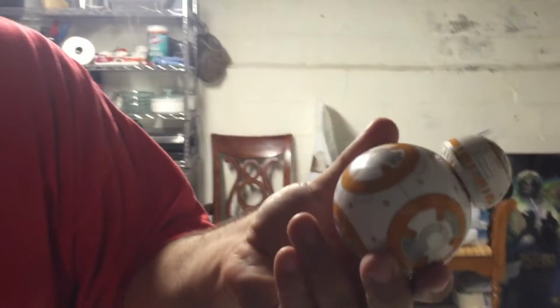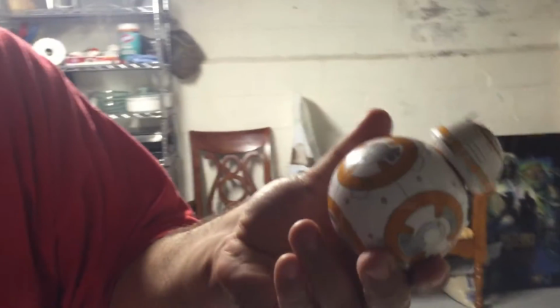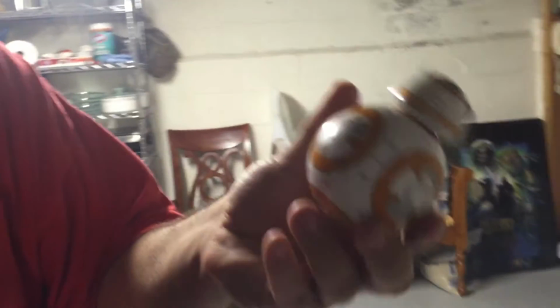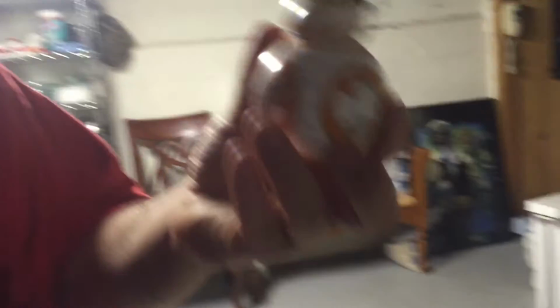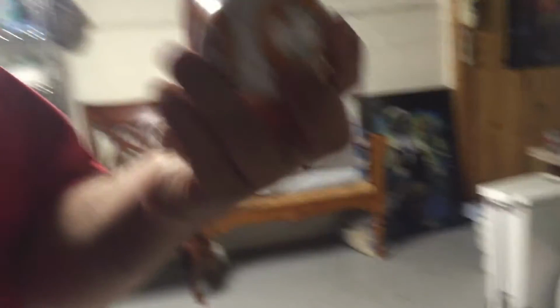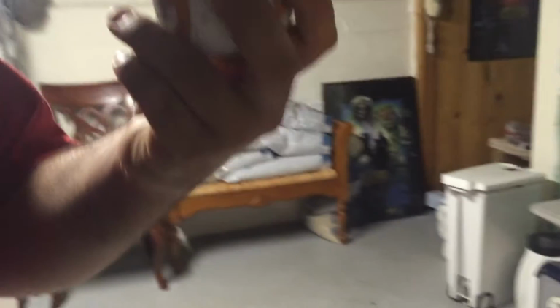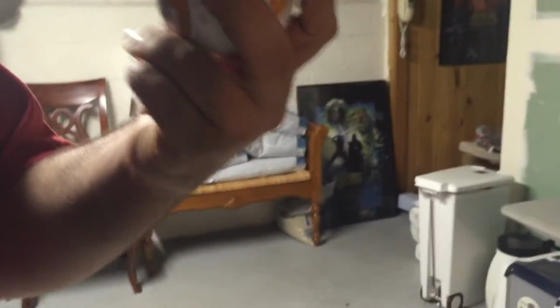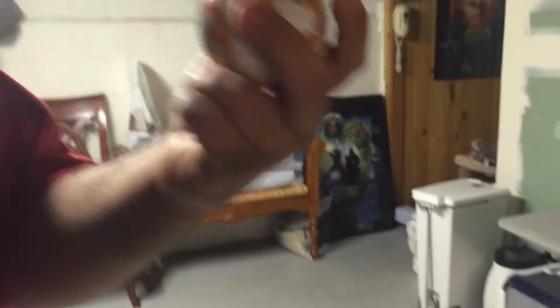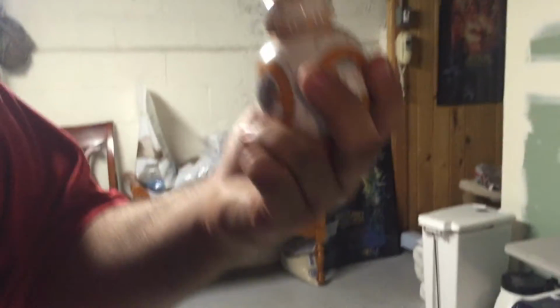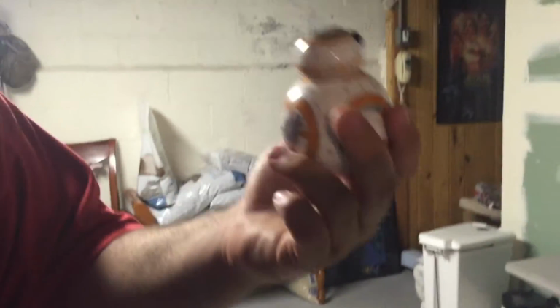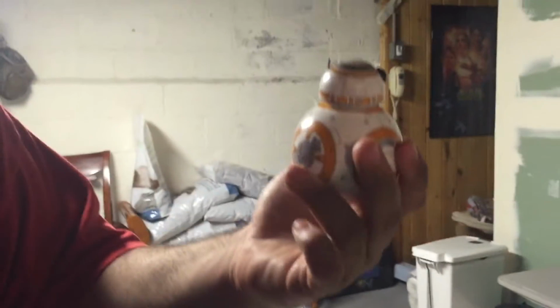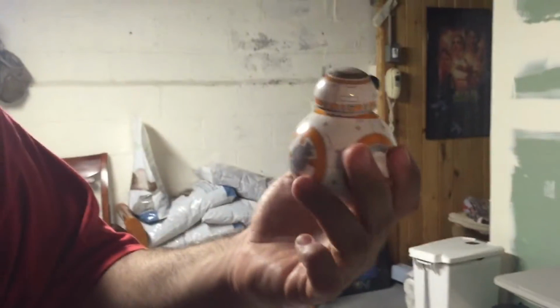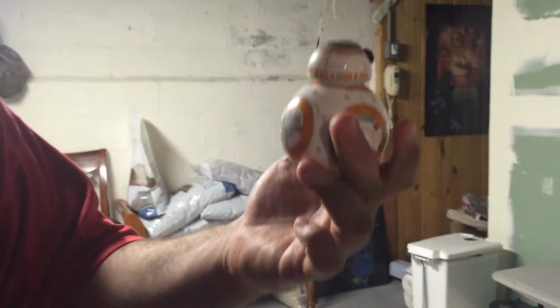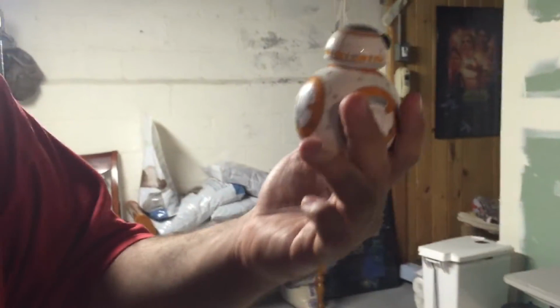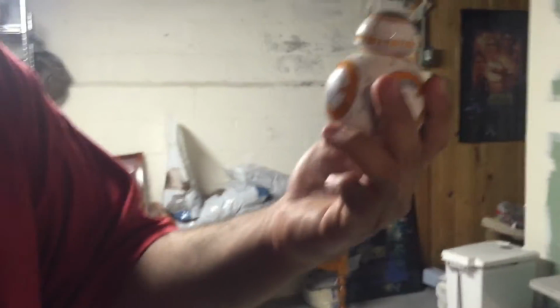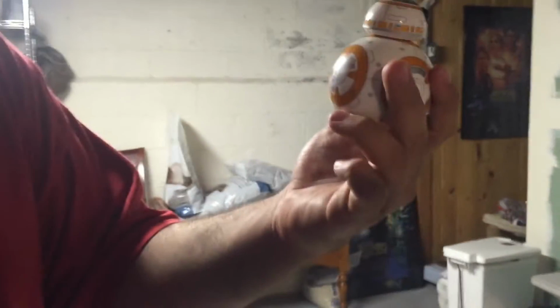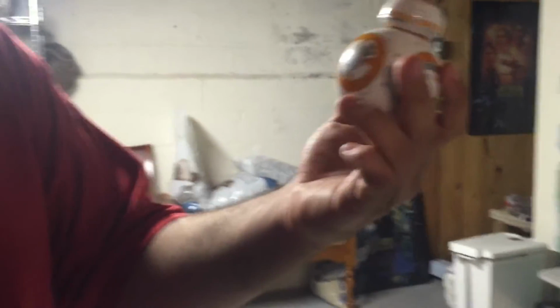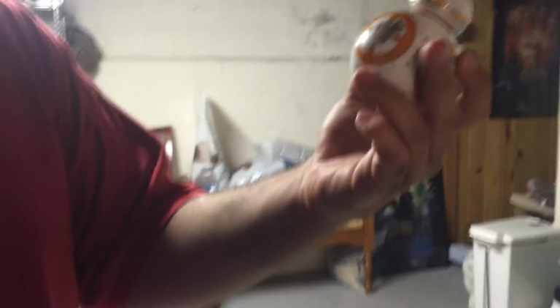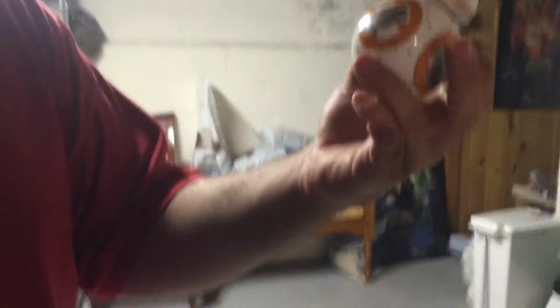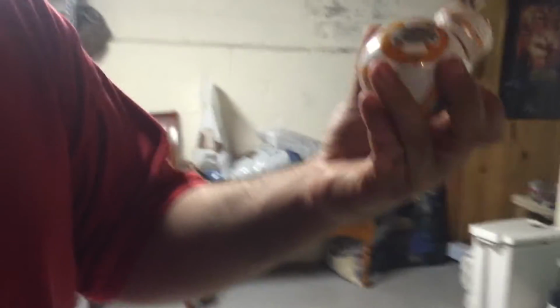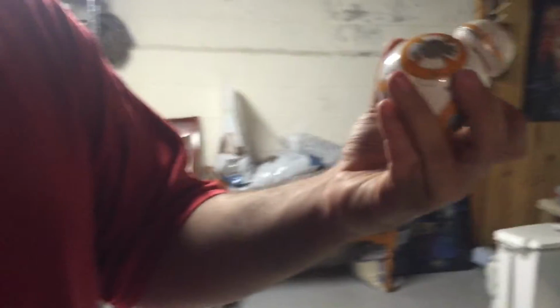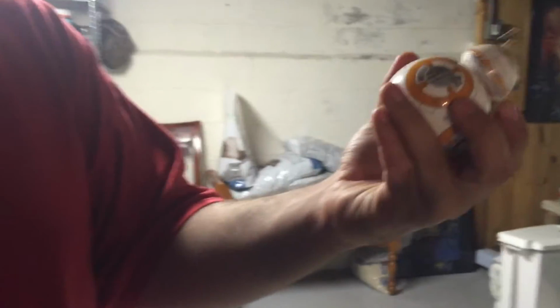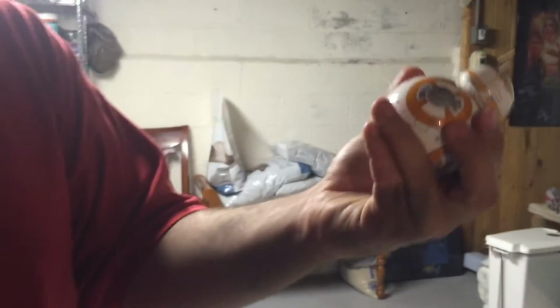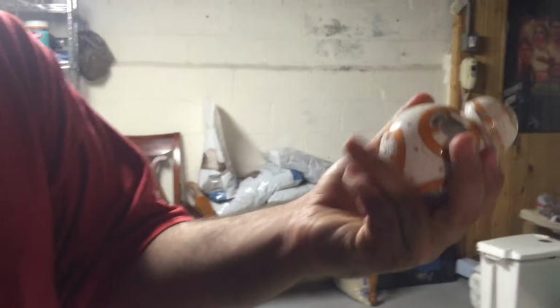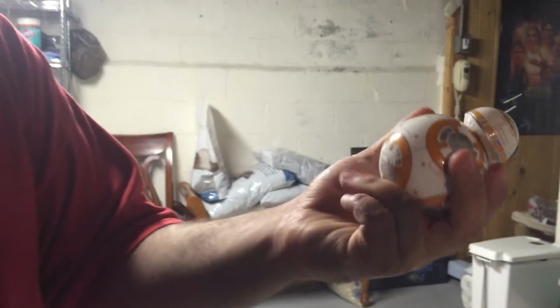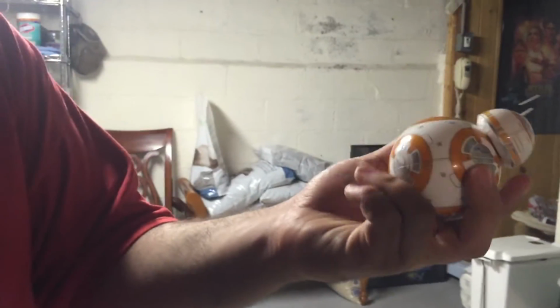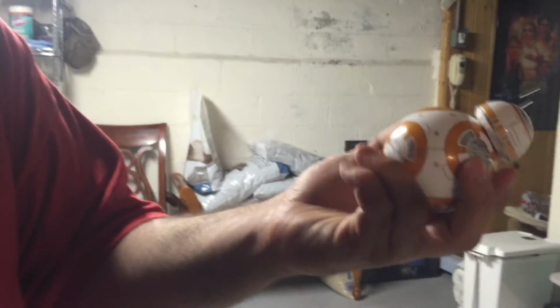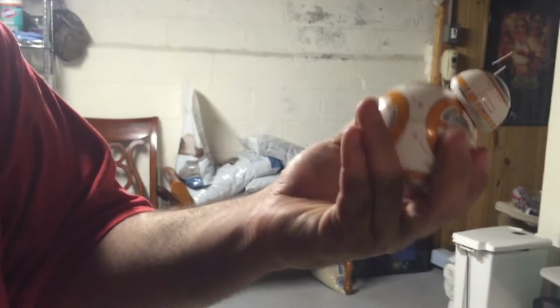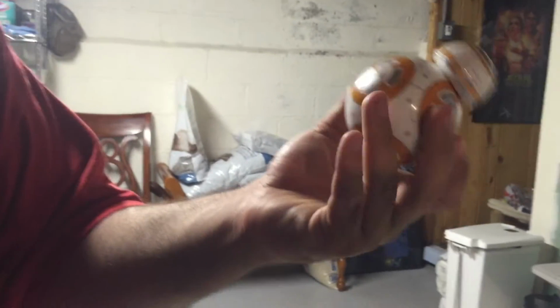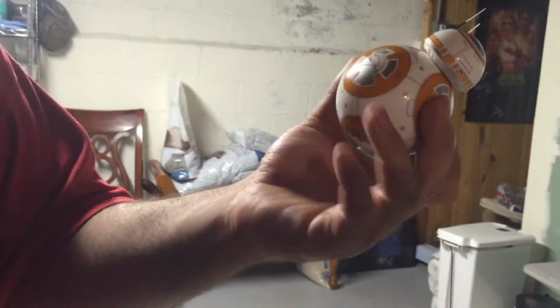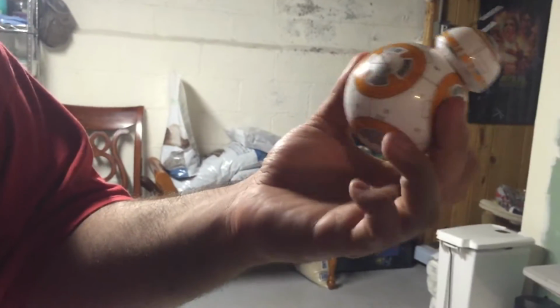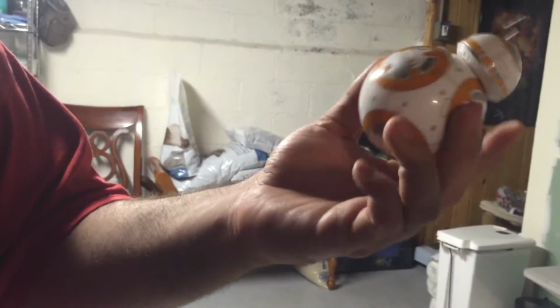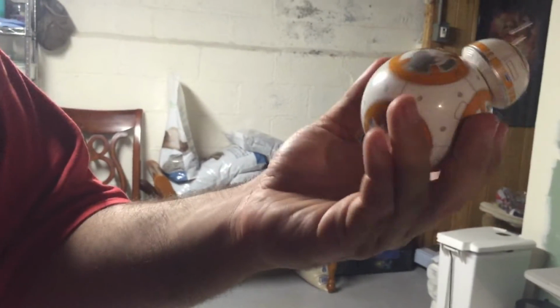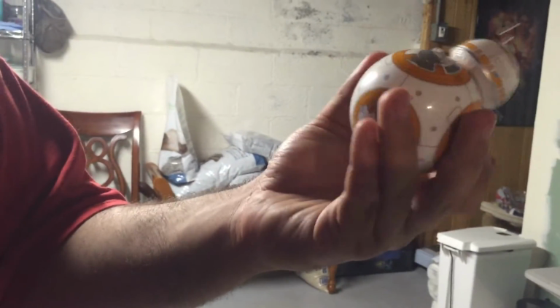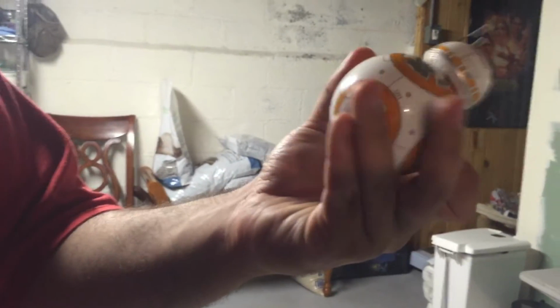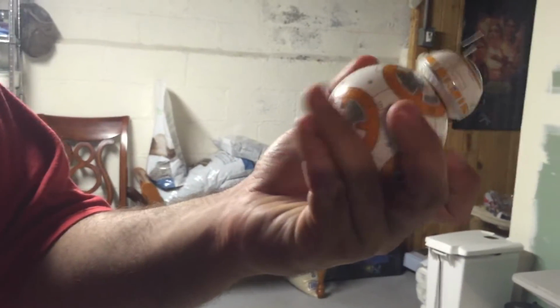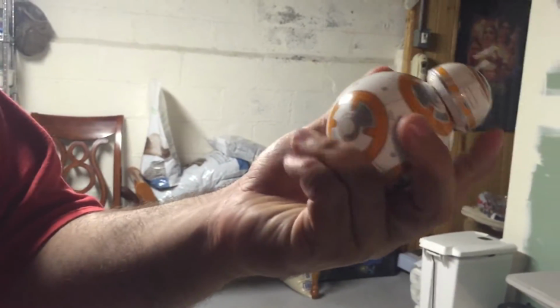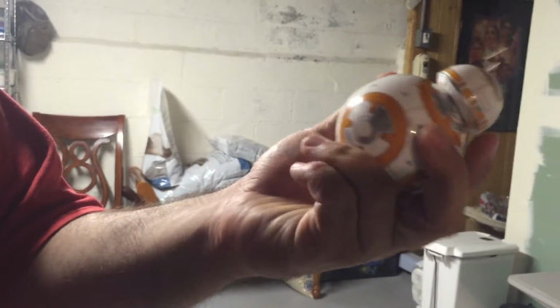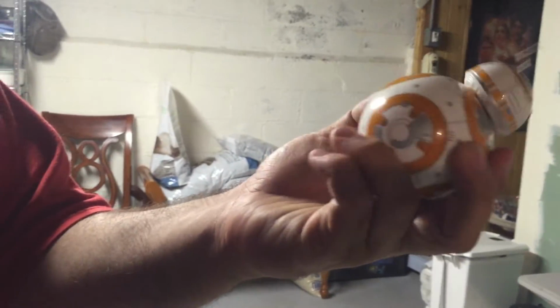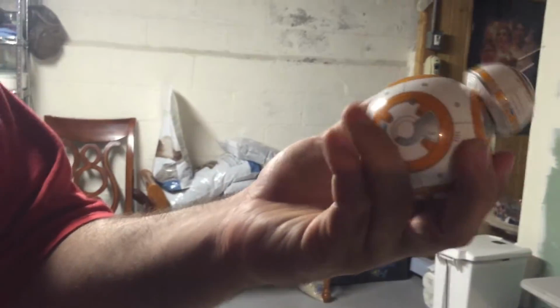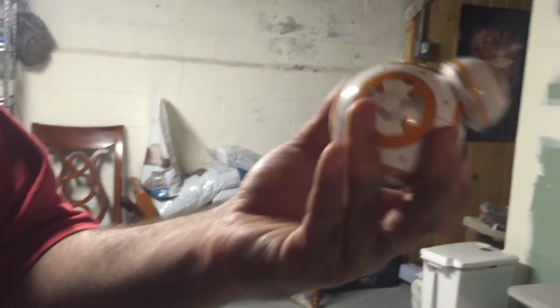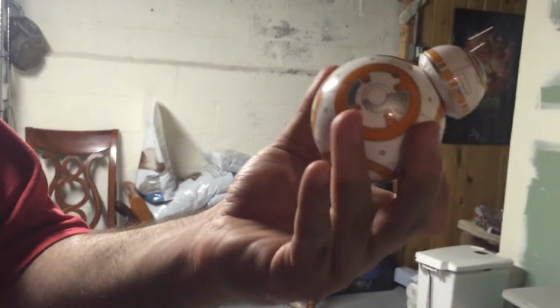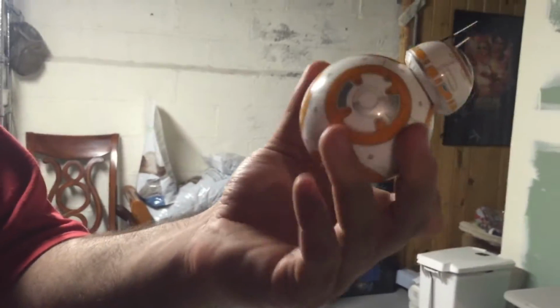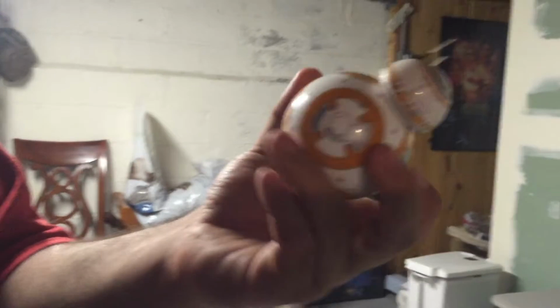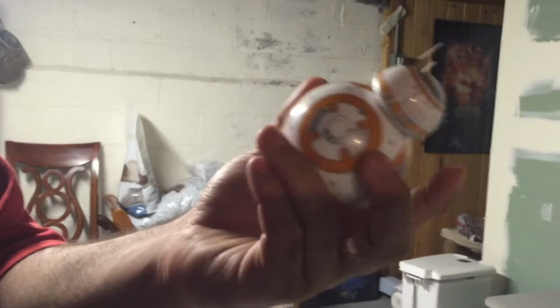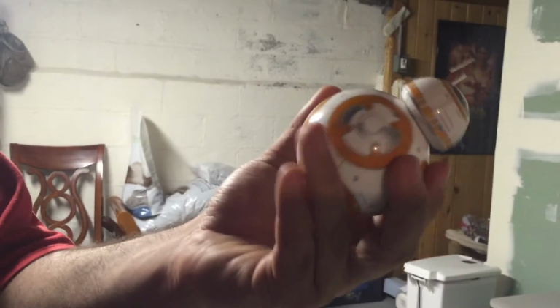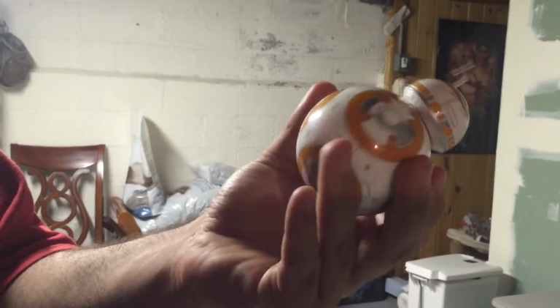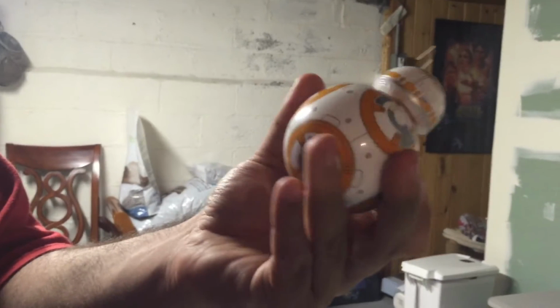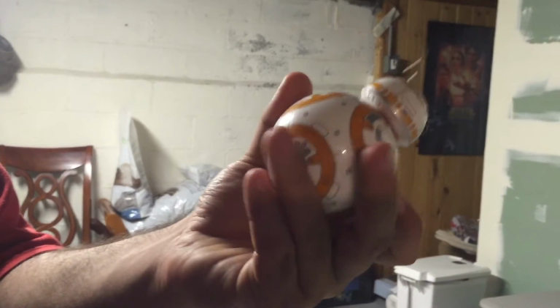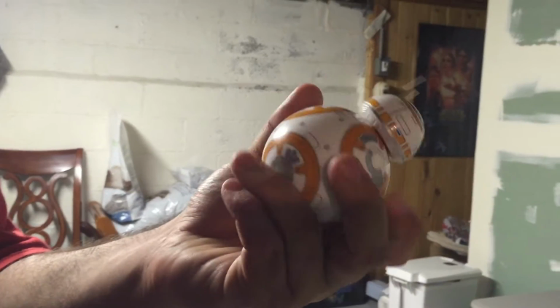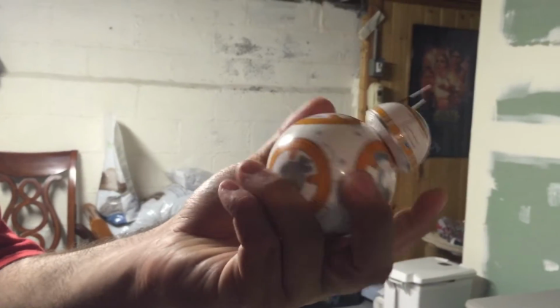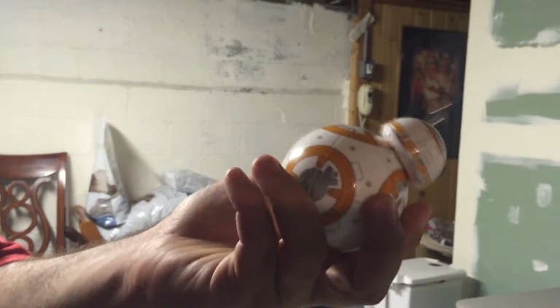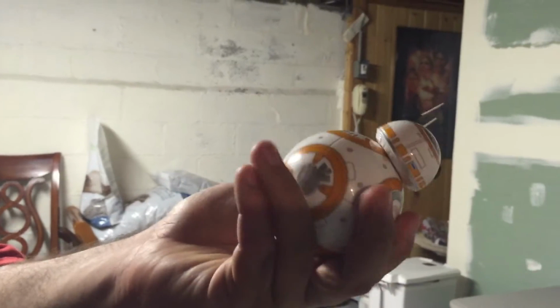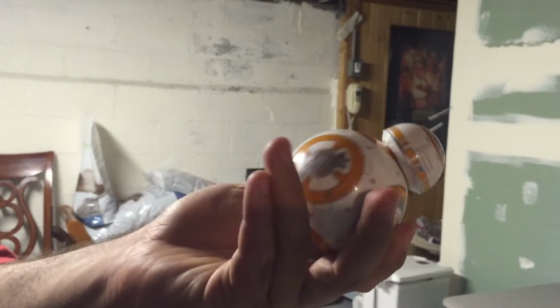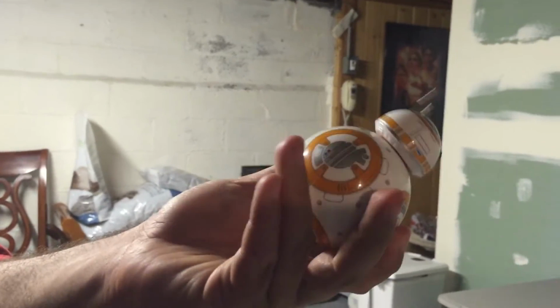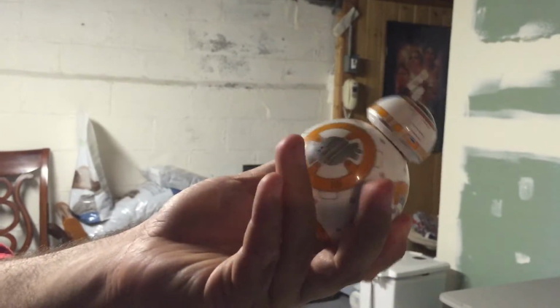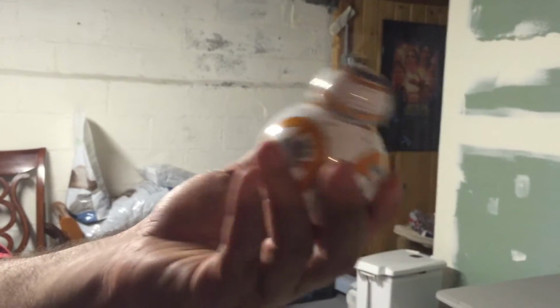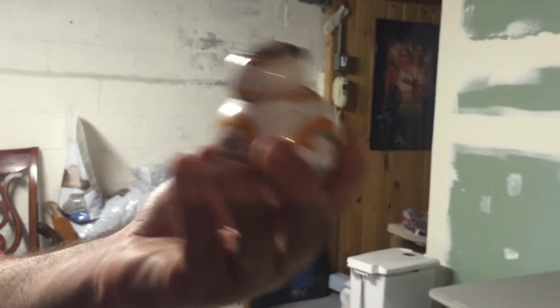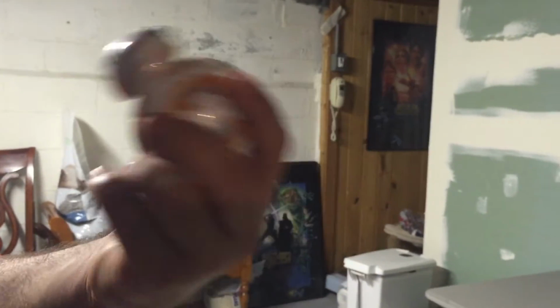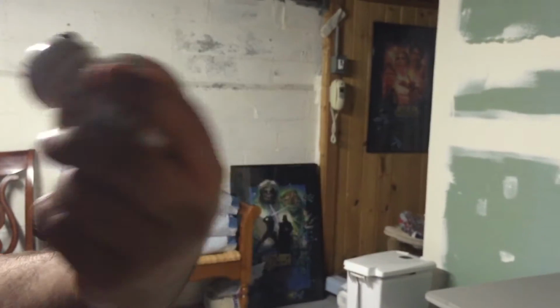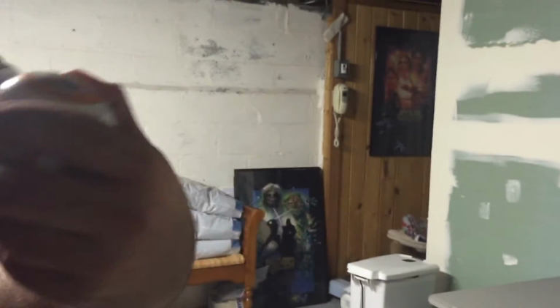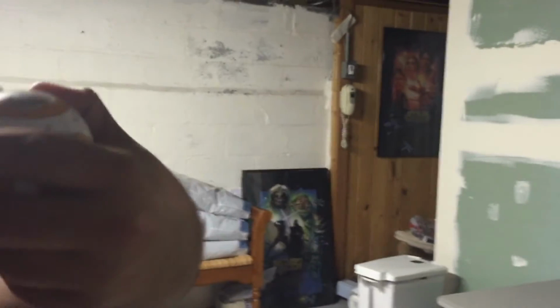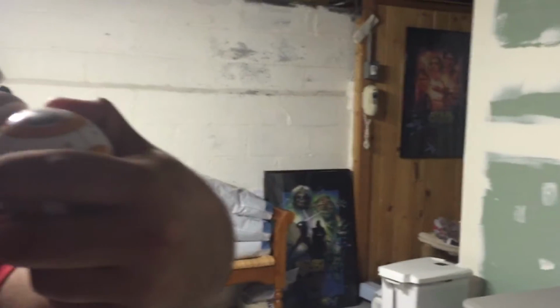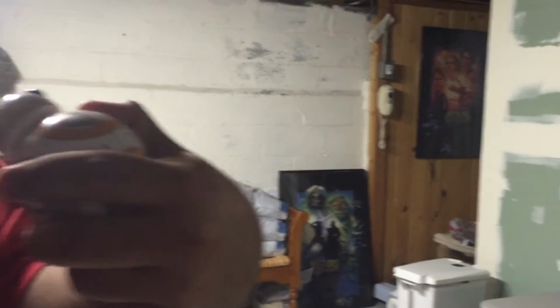So let's put him on the ground. If I start rotating him, he starts to go right back to where he's supposed to be. Nice.